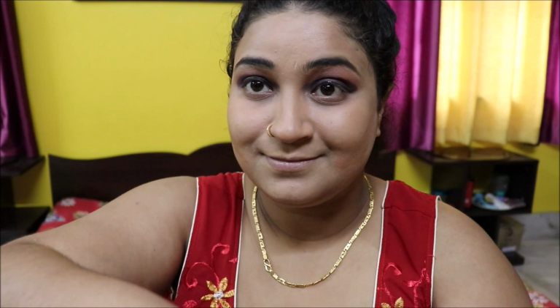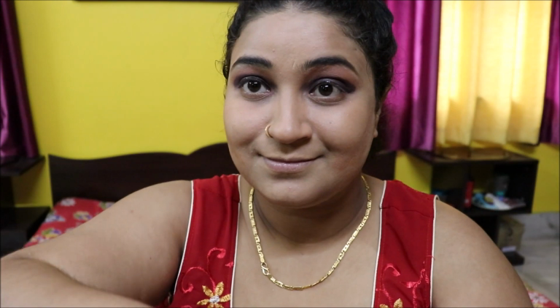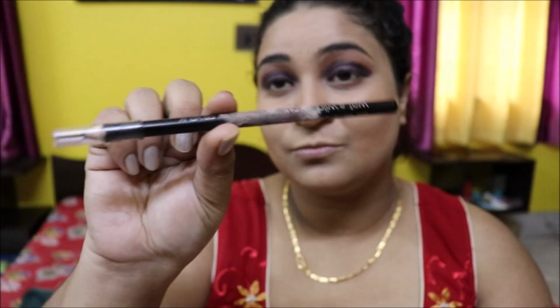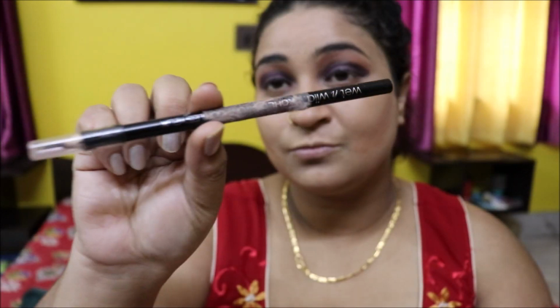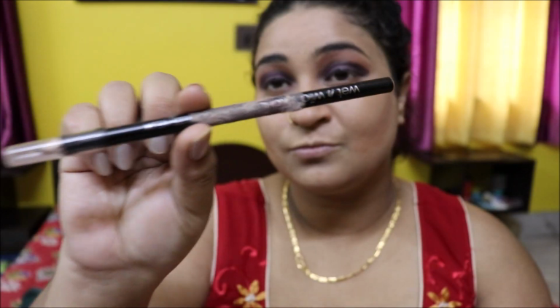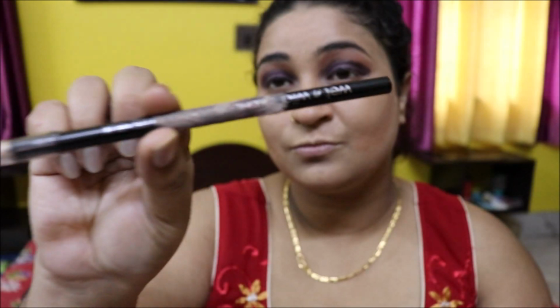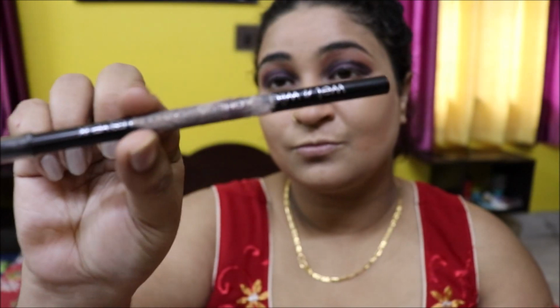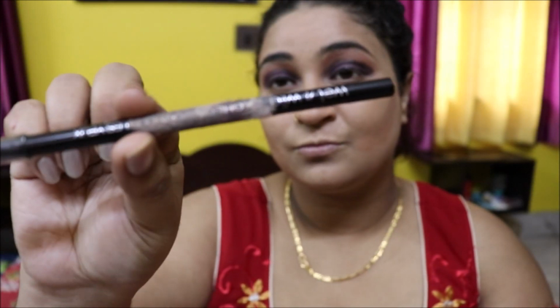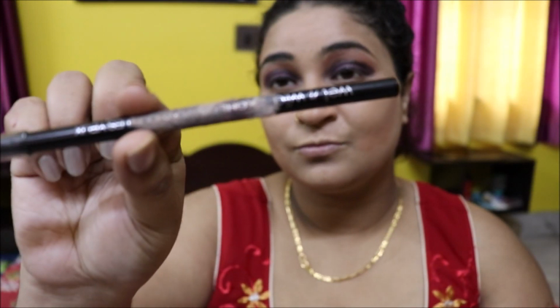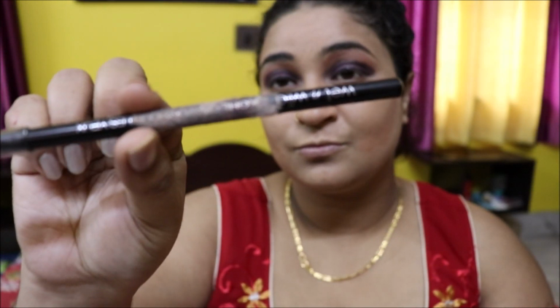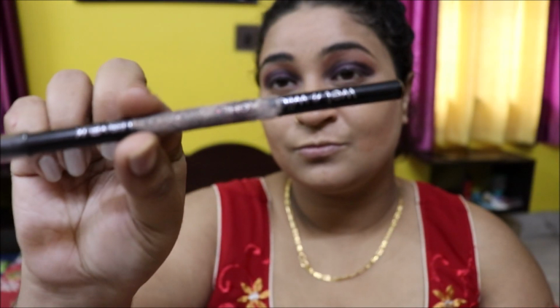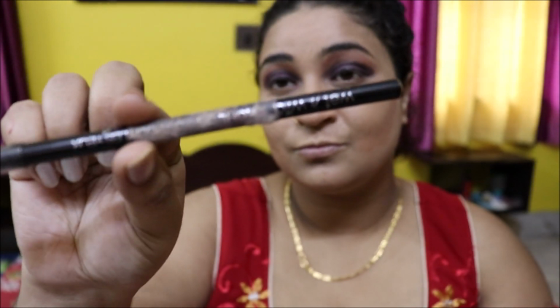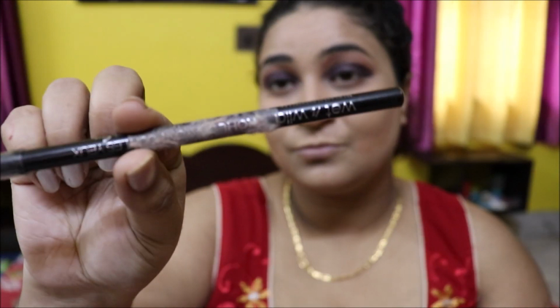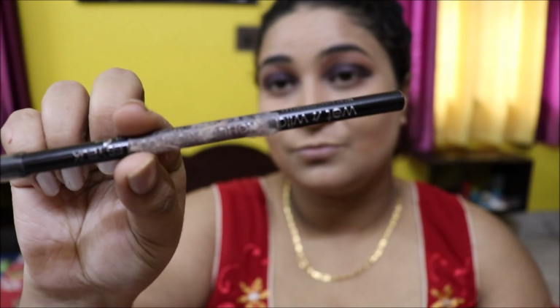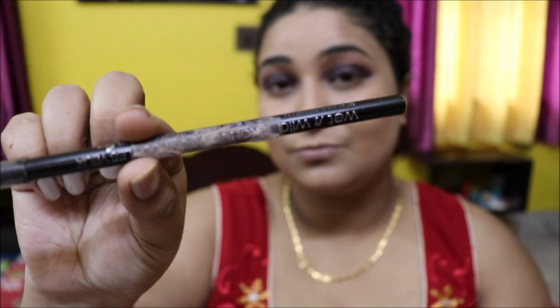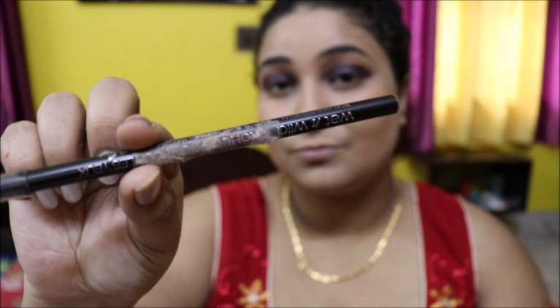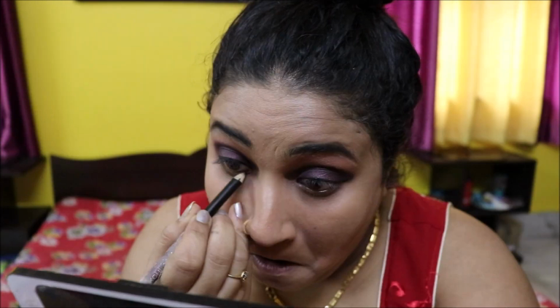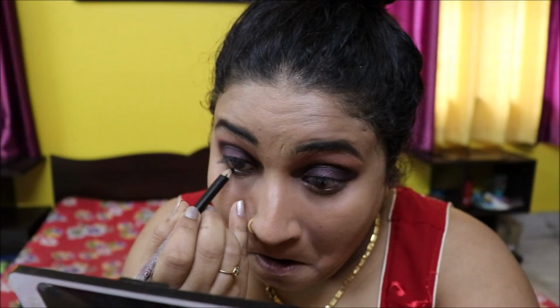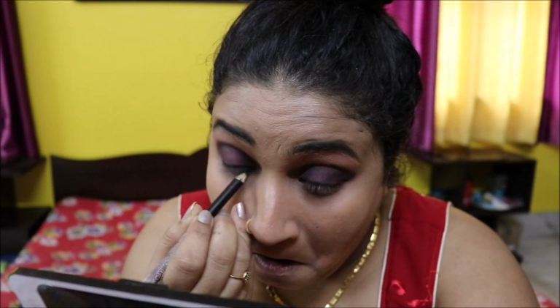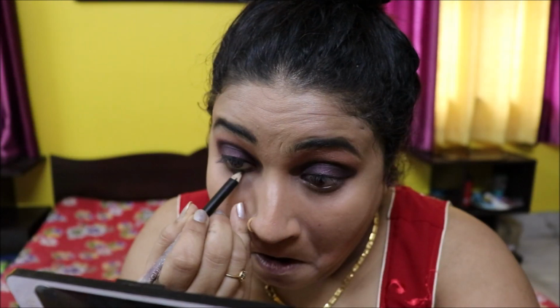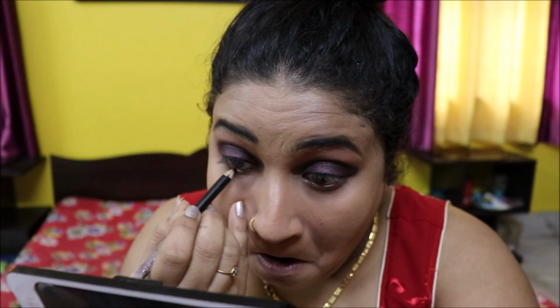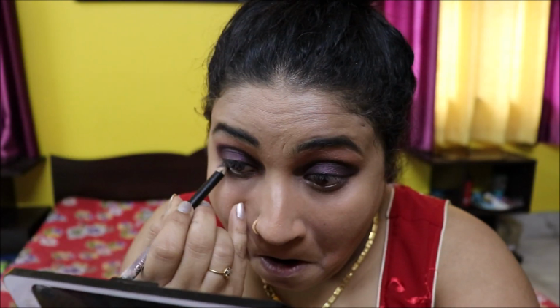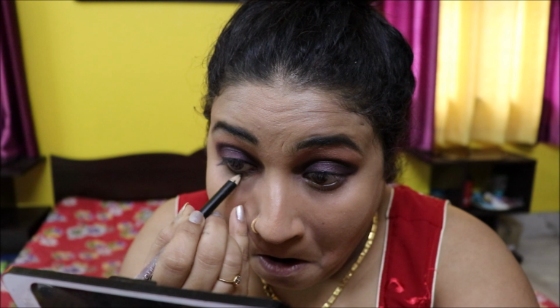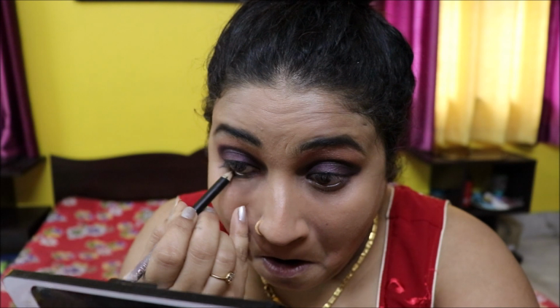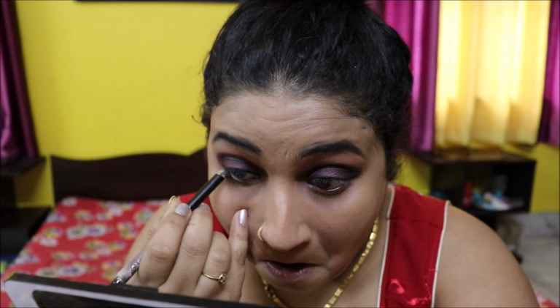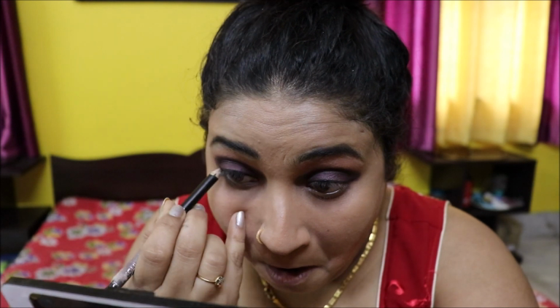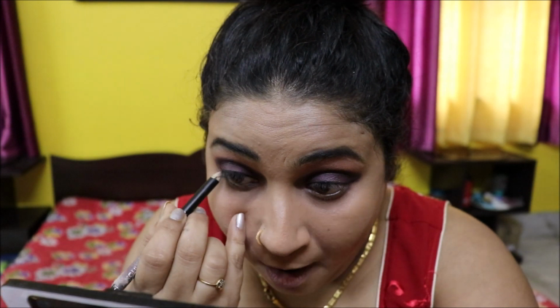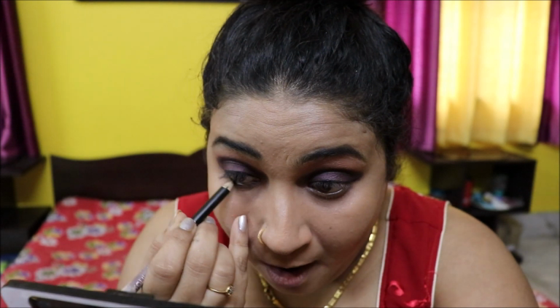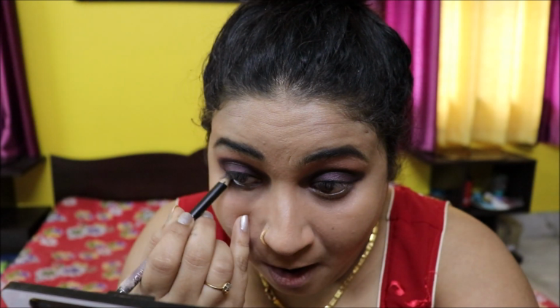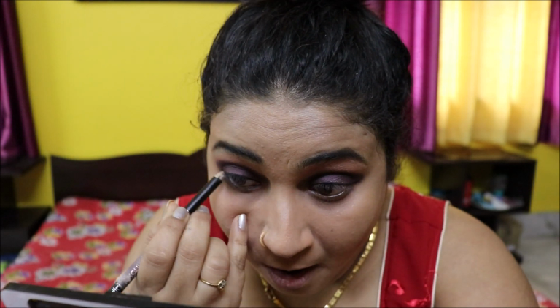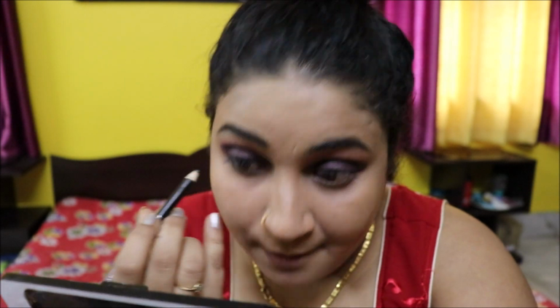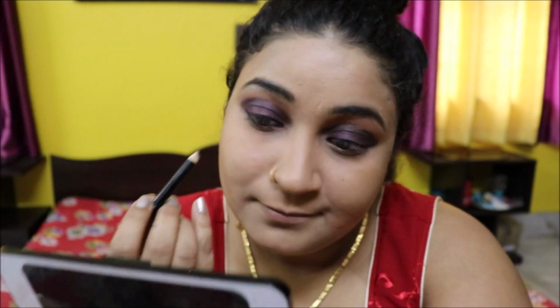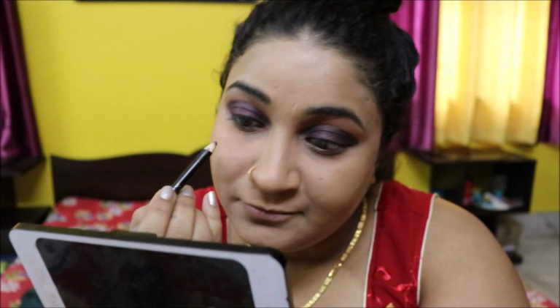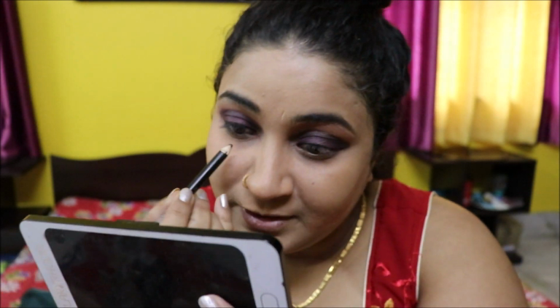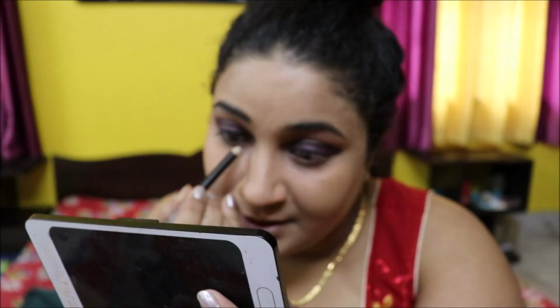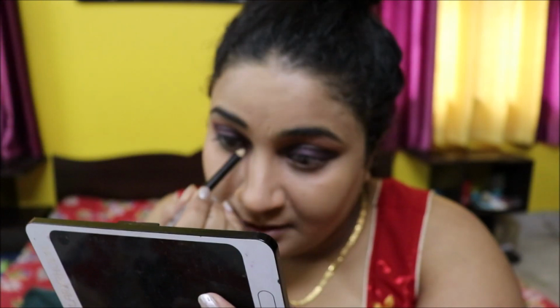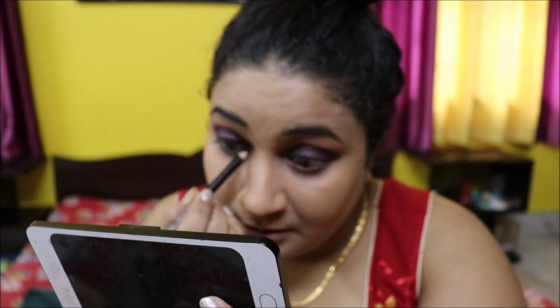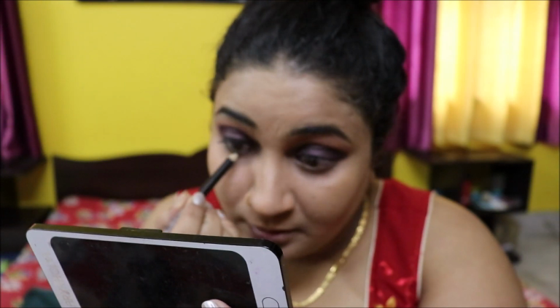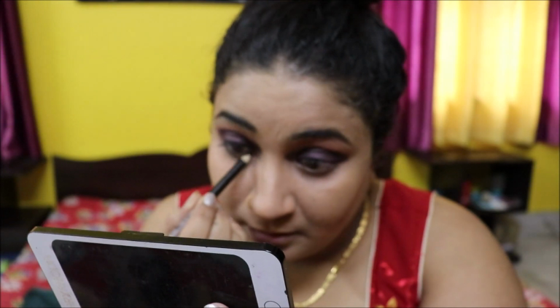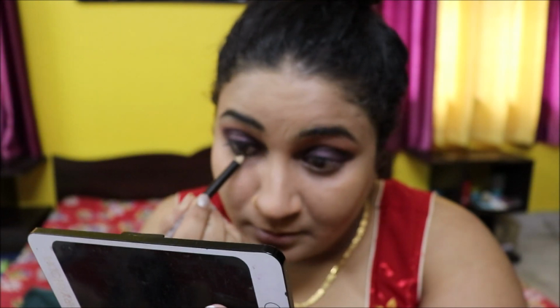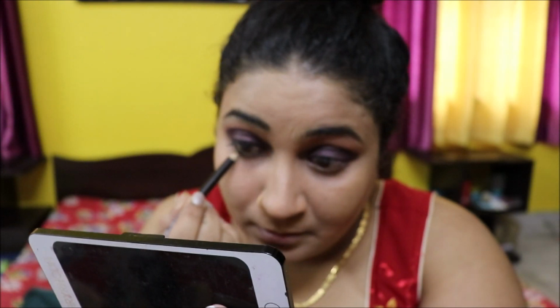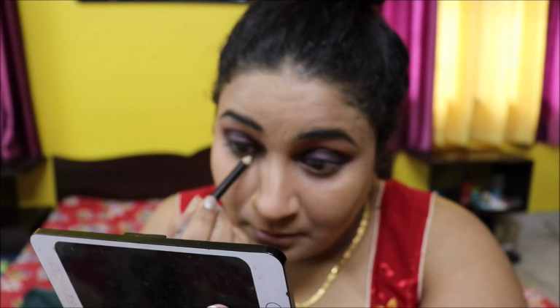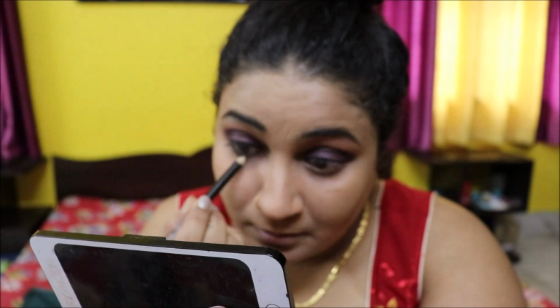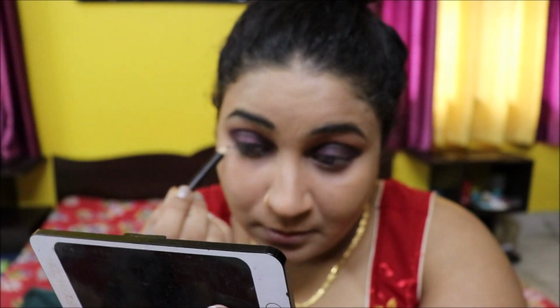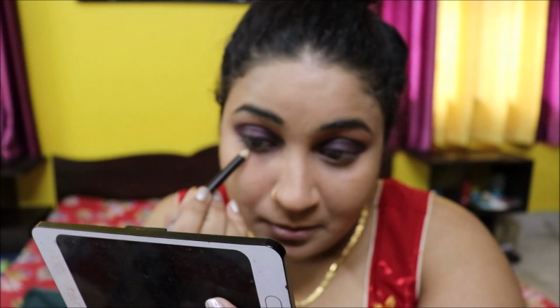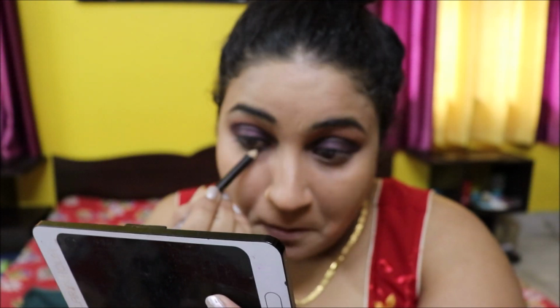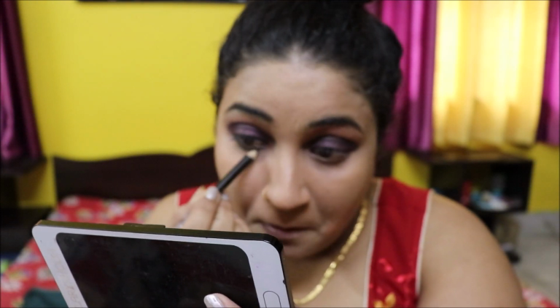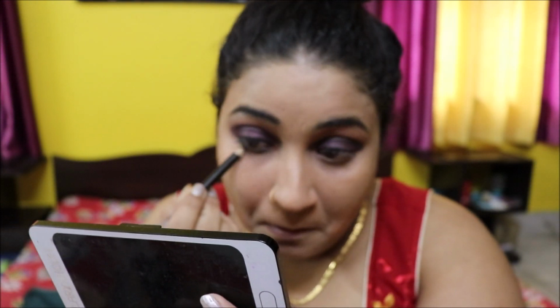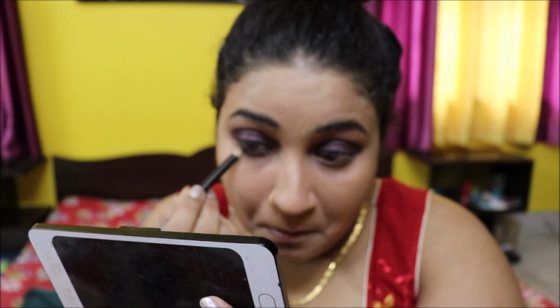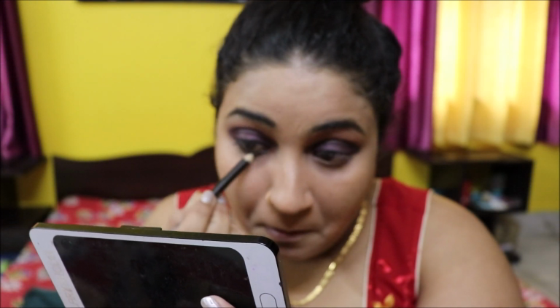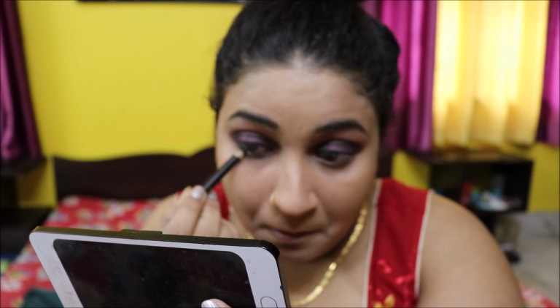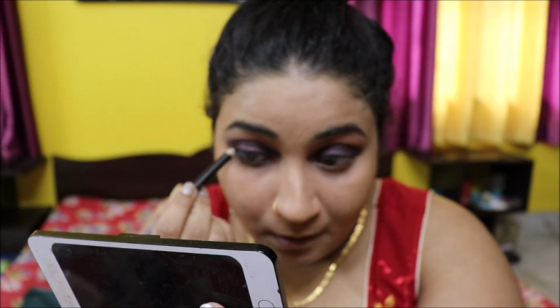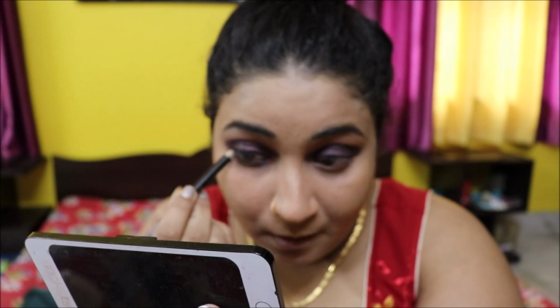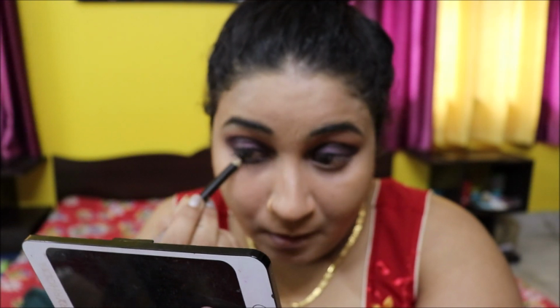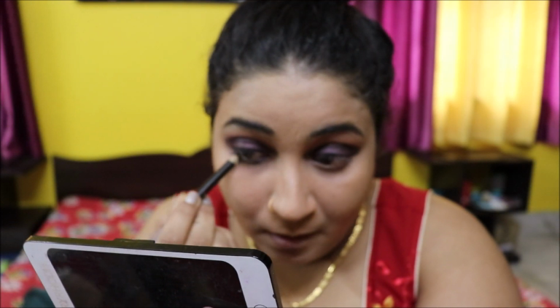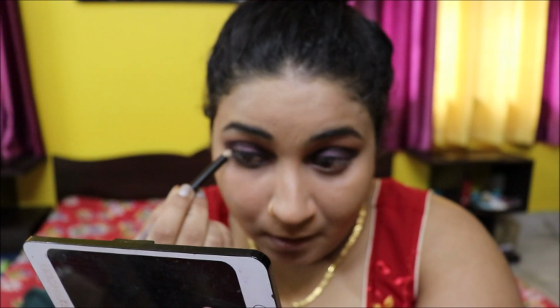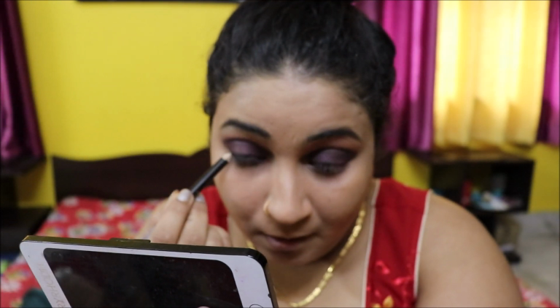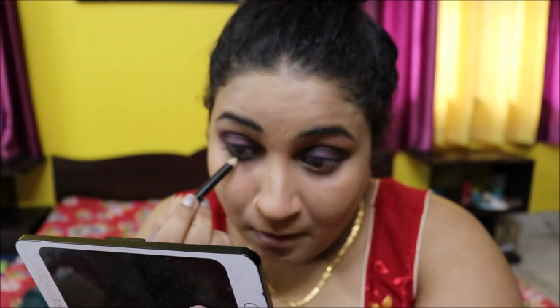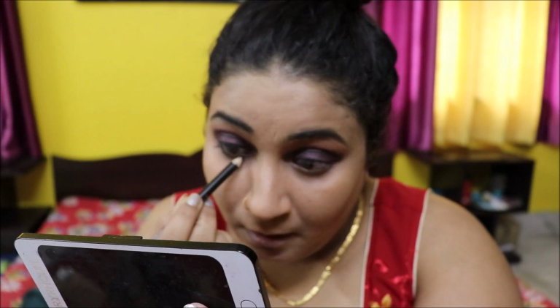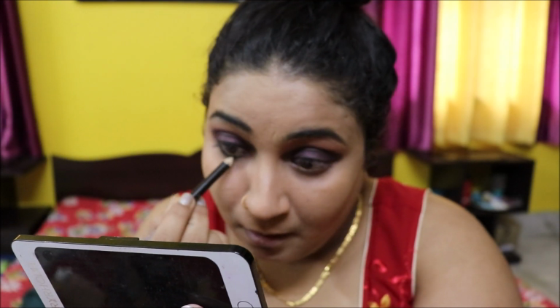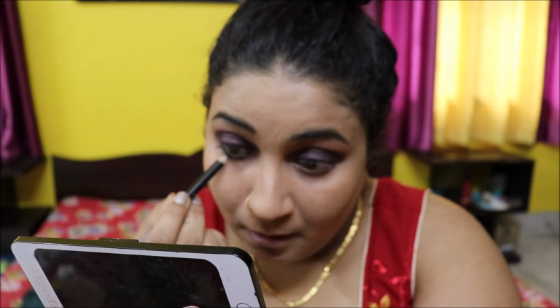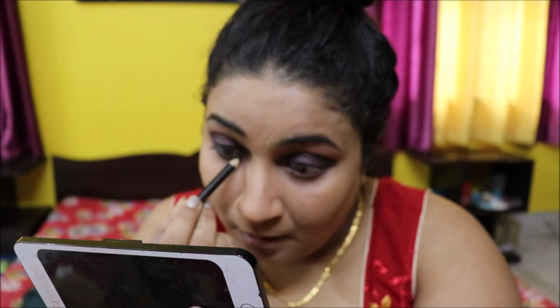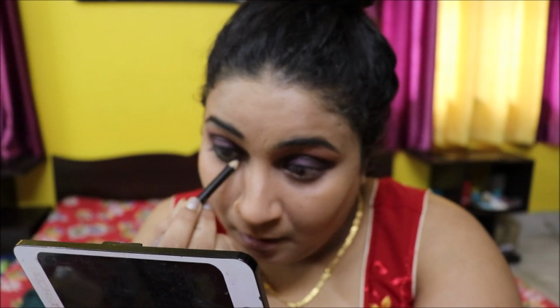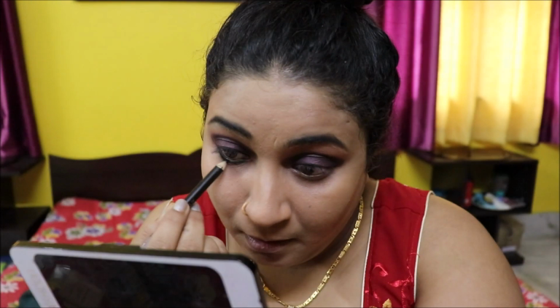Using Wet n Wild kohl gel, I'll be lining my lower waterline nicely and then smudge it to give it a thick look.